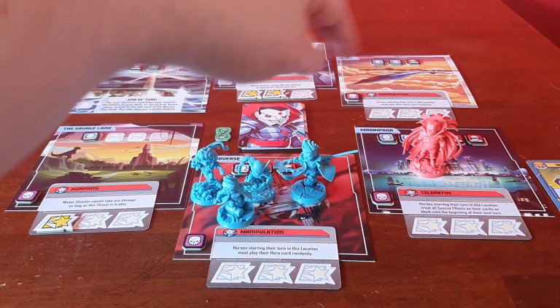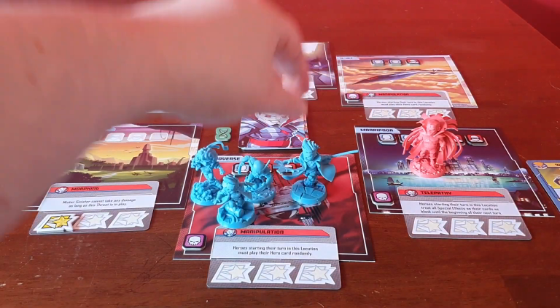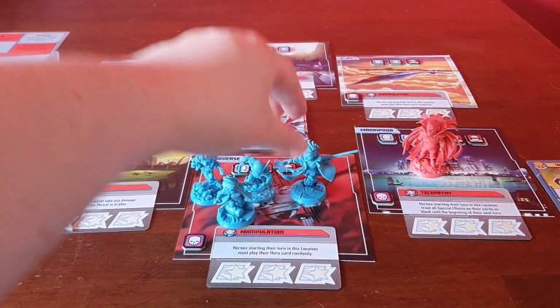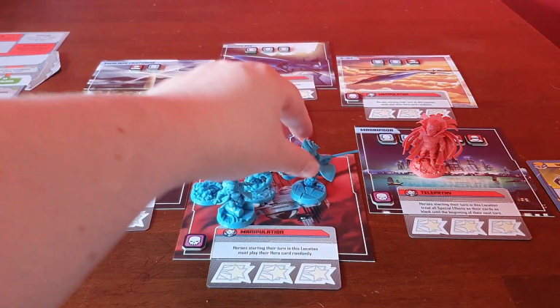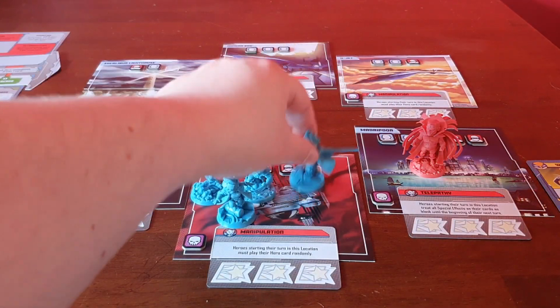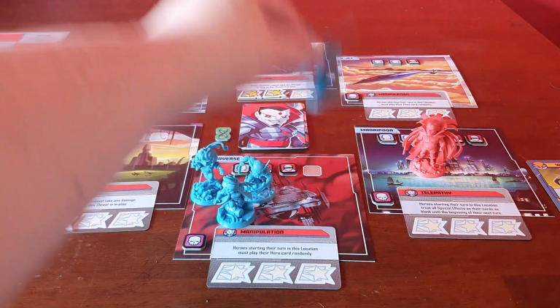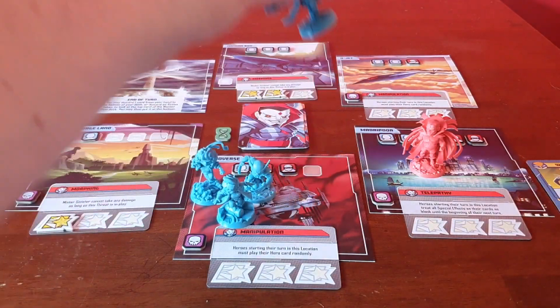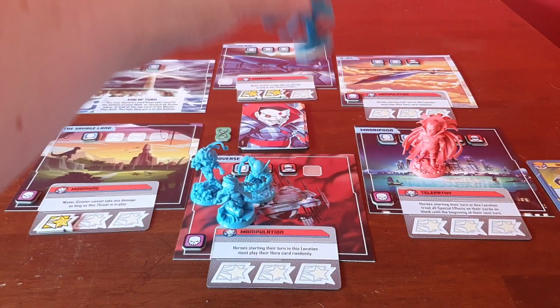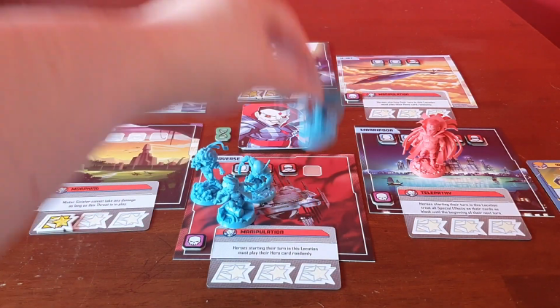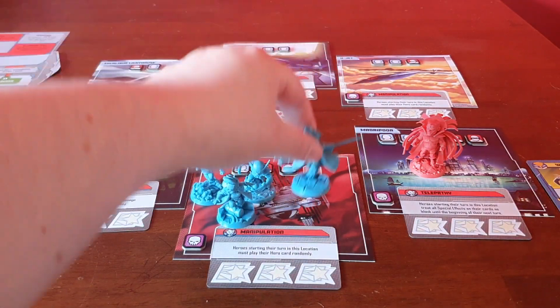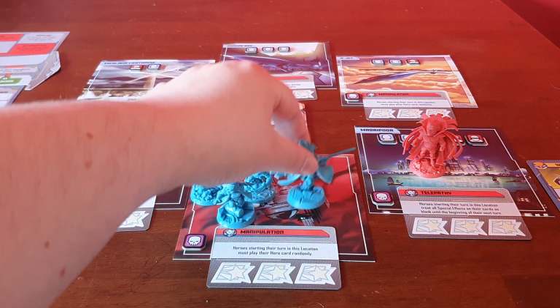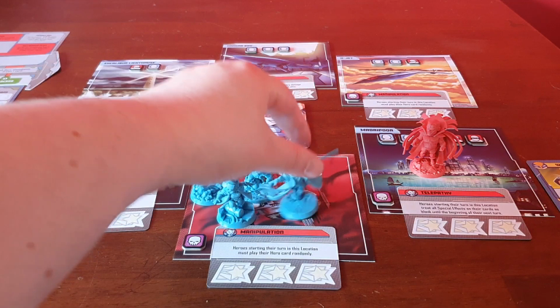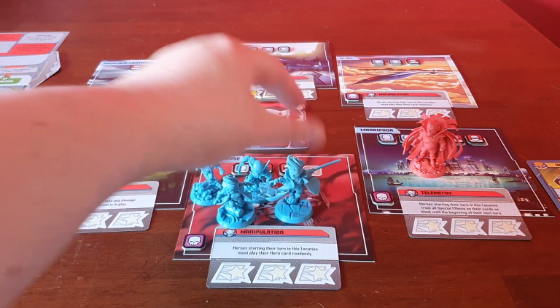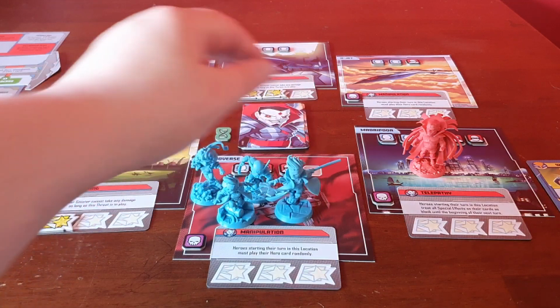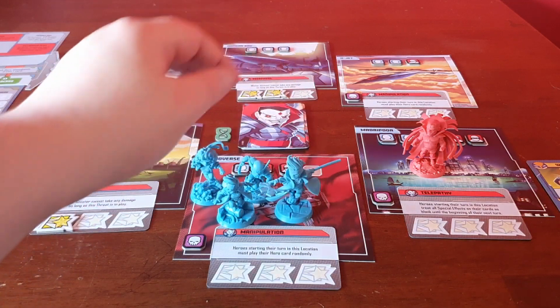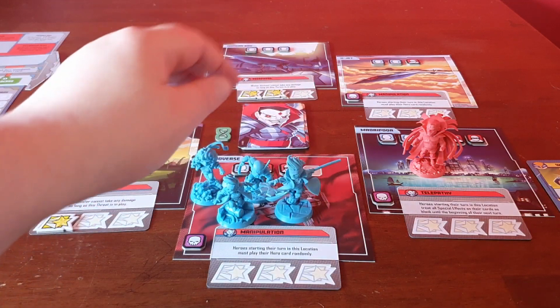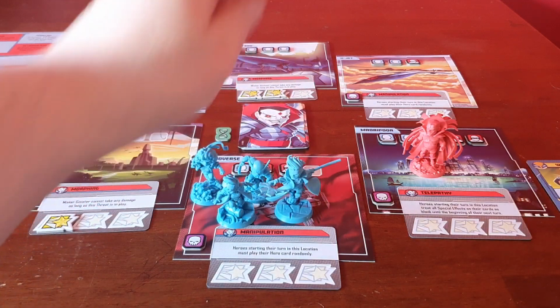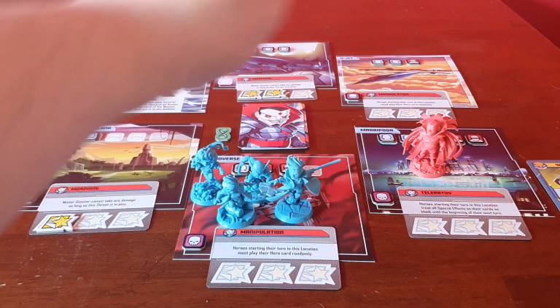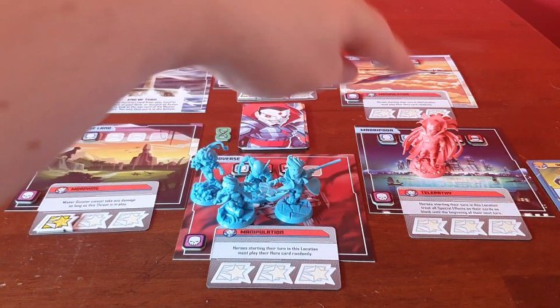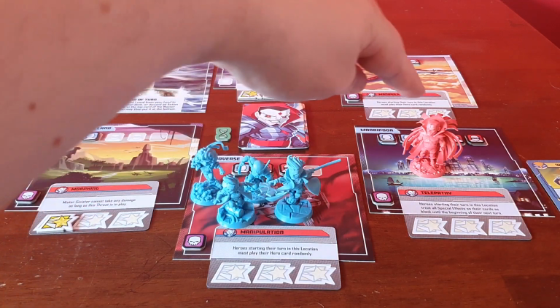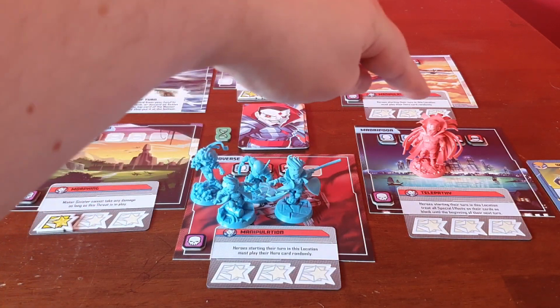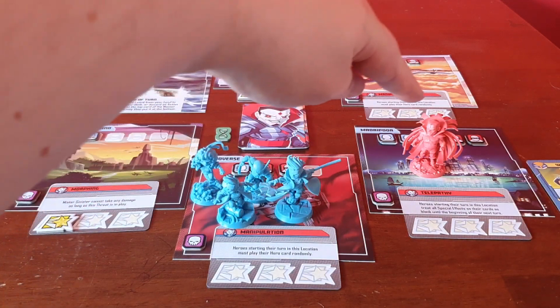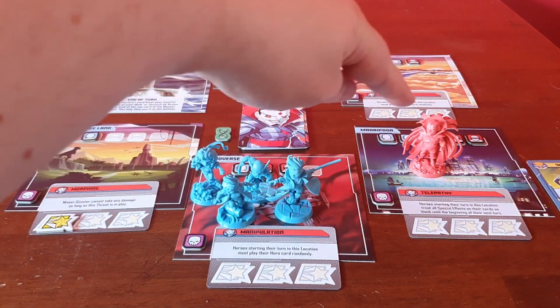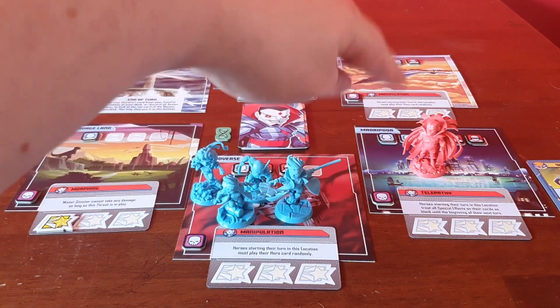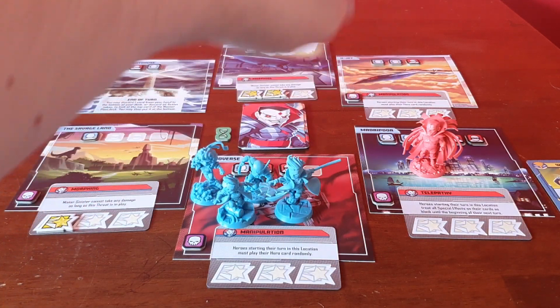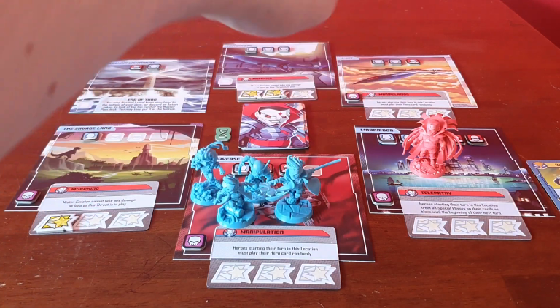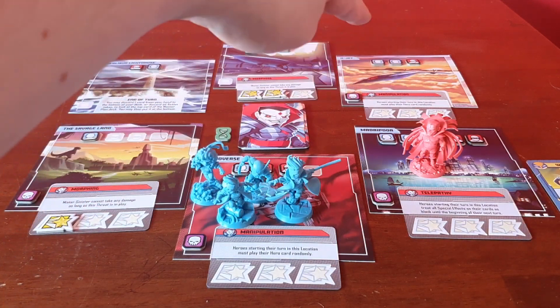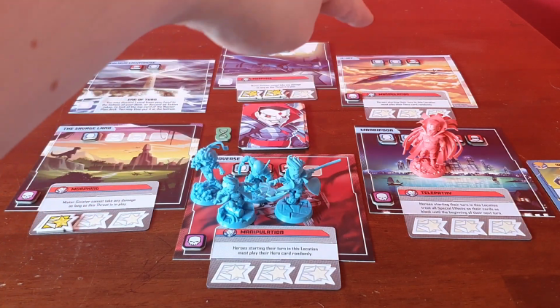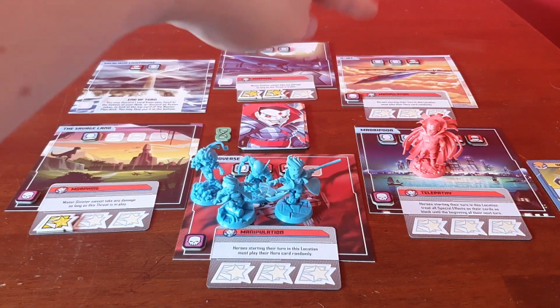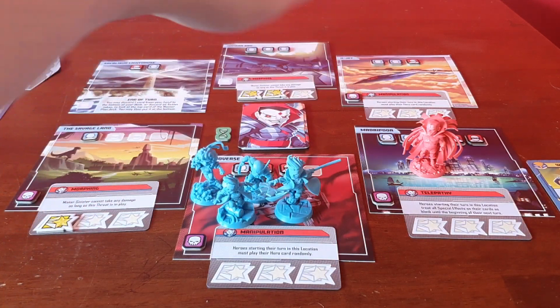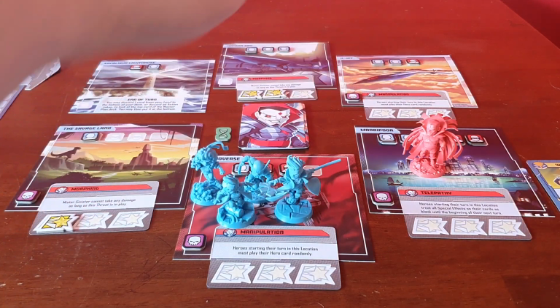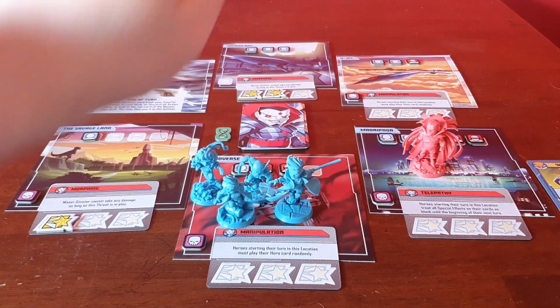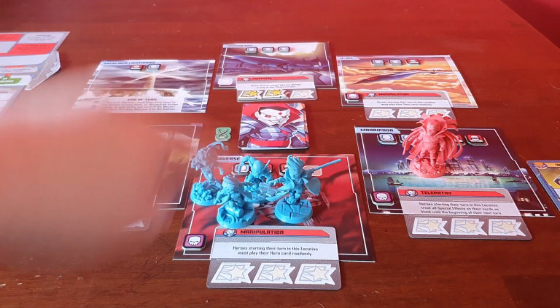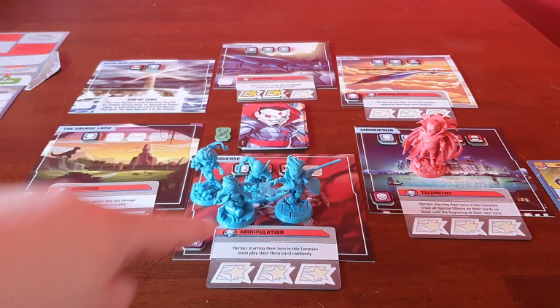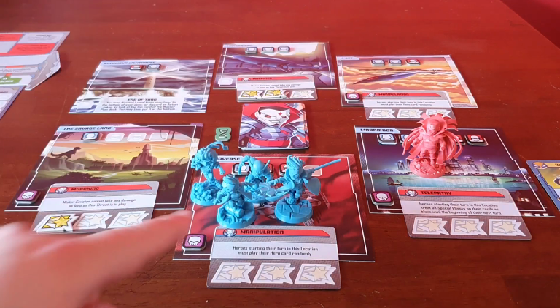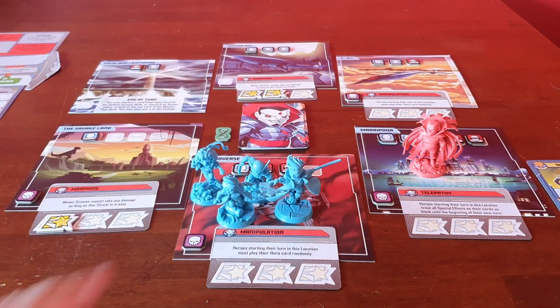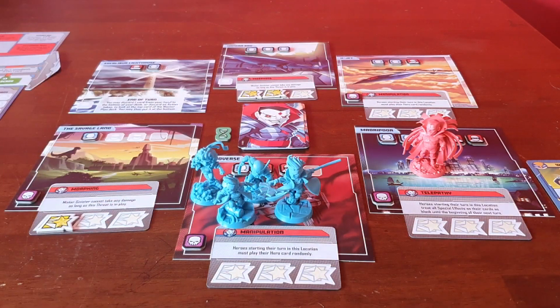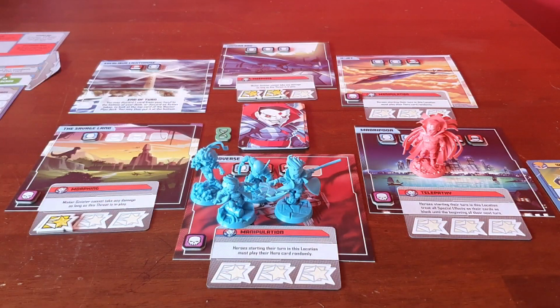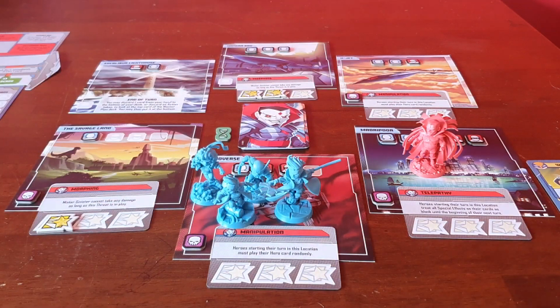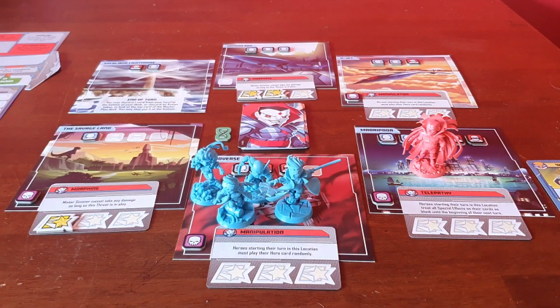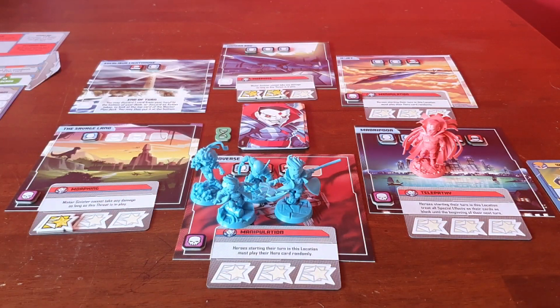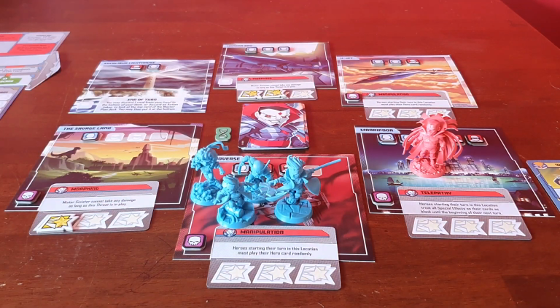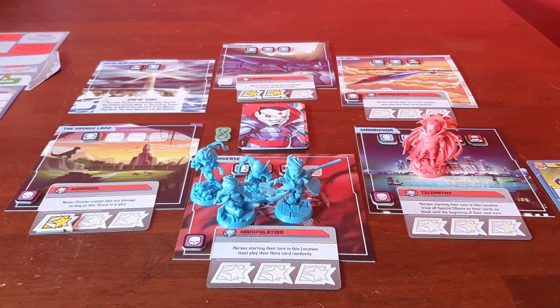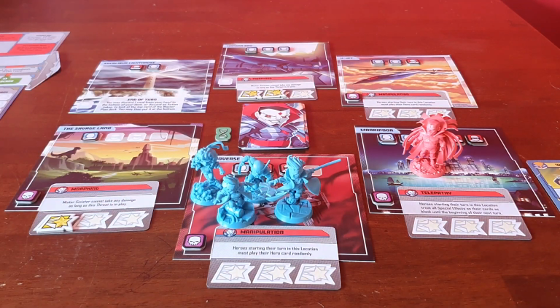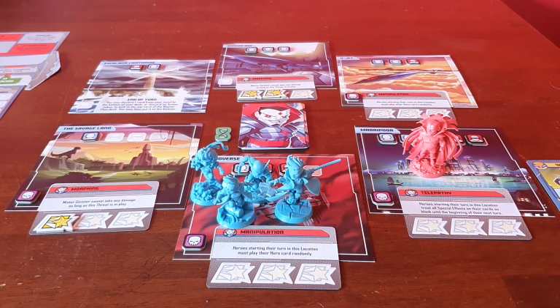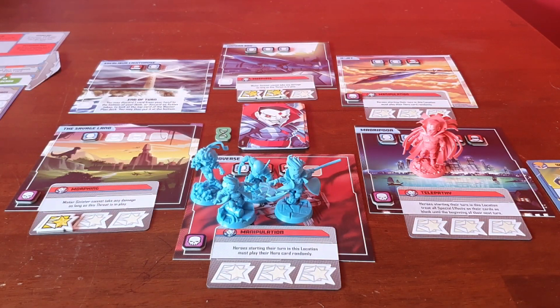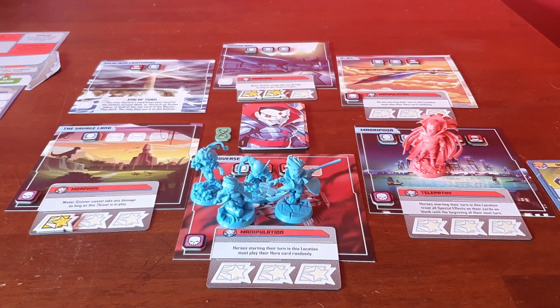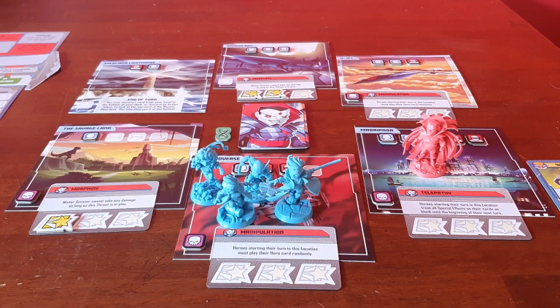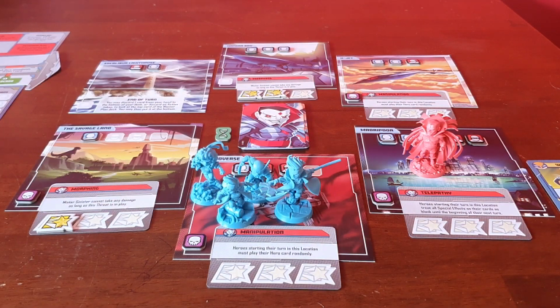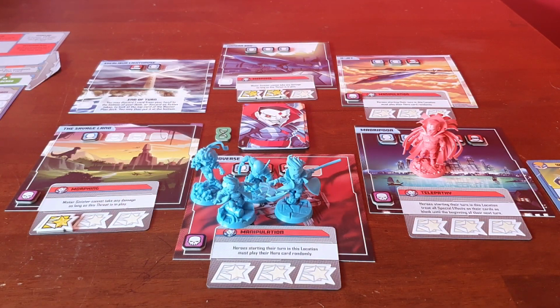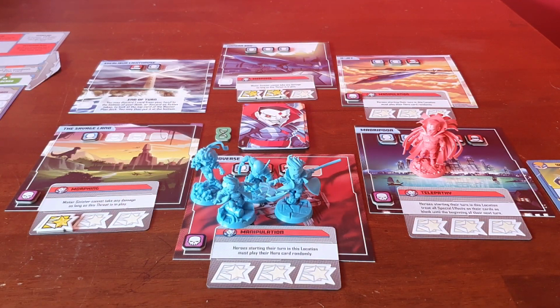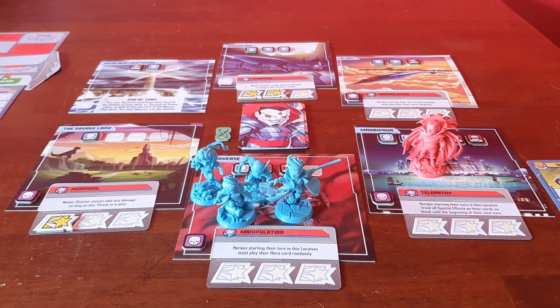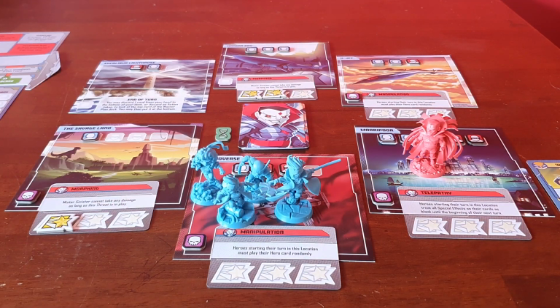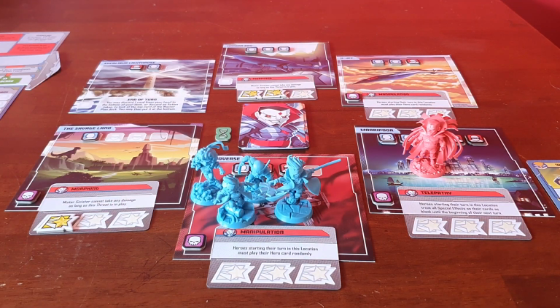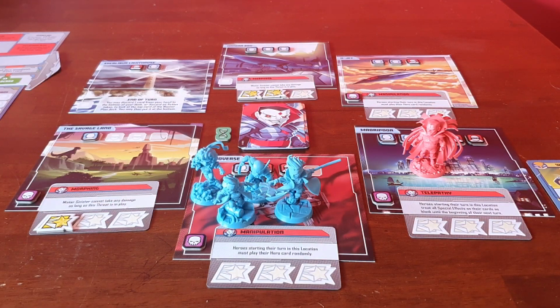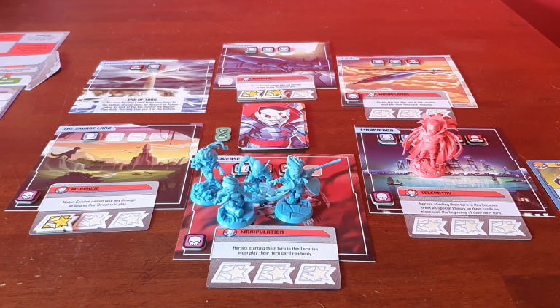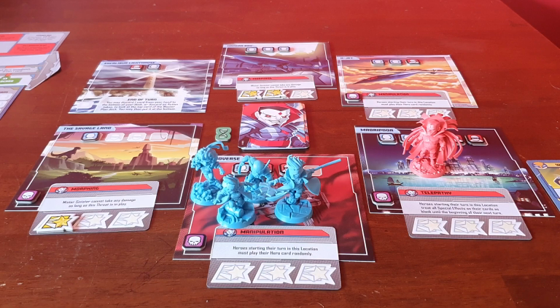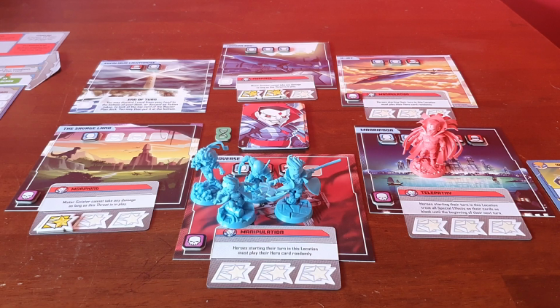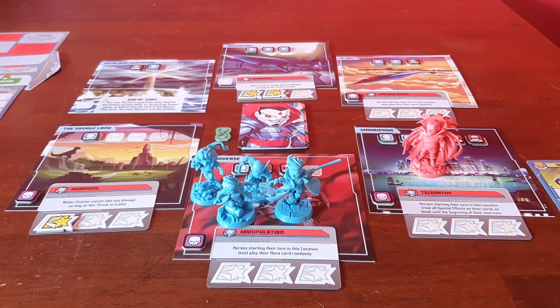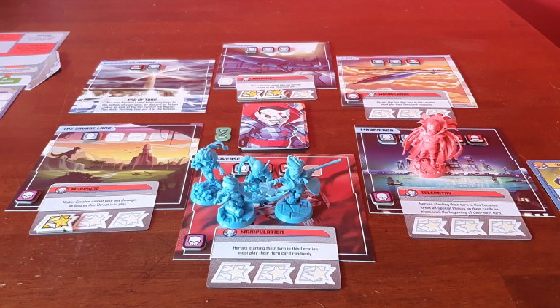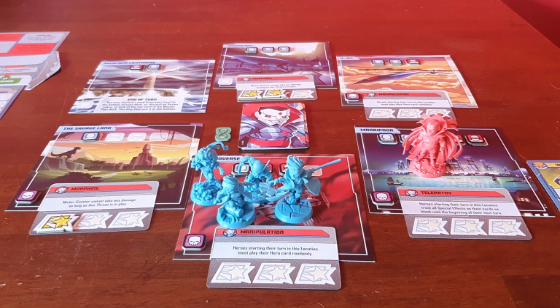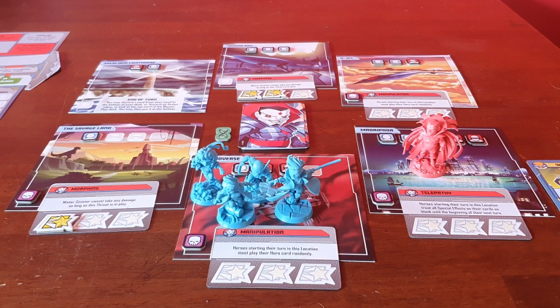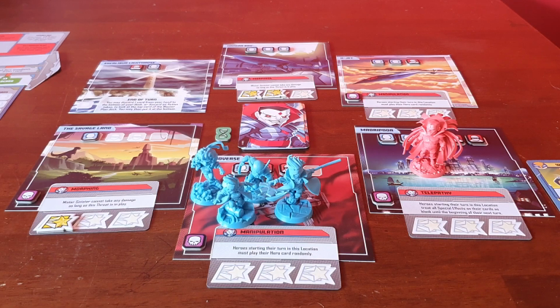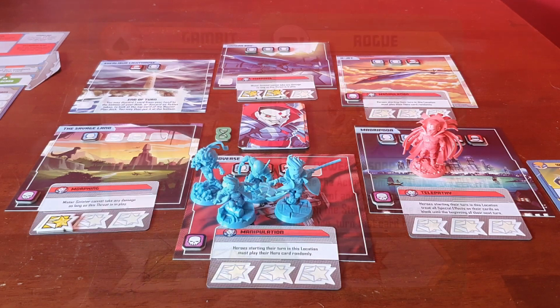He then places some thugs — that location is full, that one is, that one nearly is. But it does mean we've got some thugs on the board.